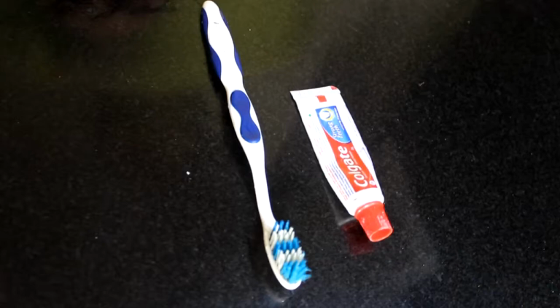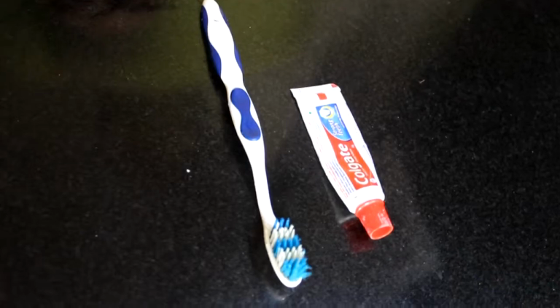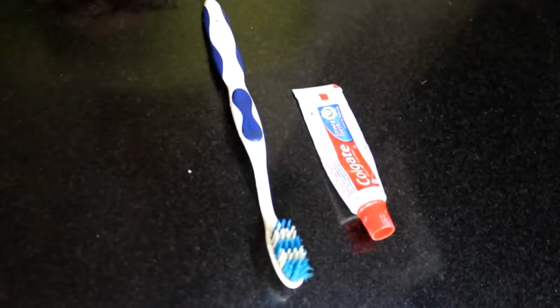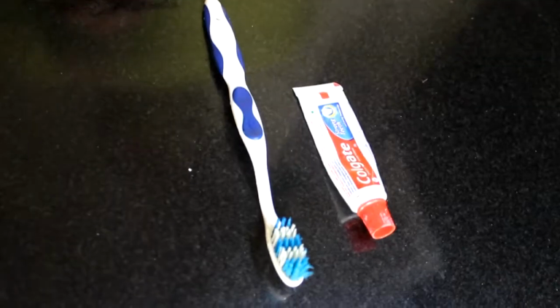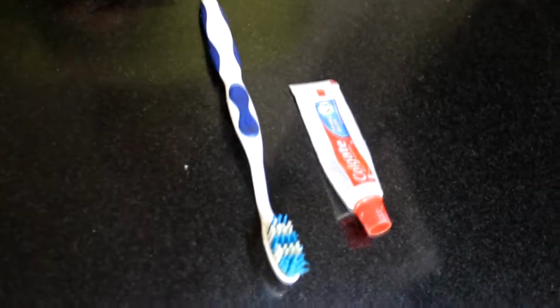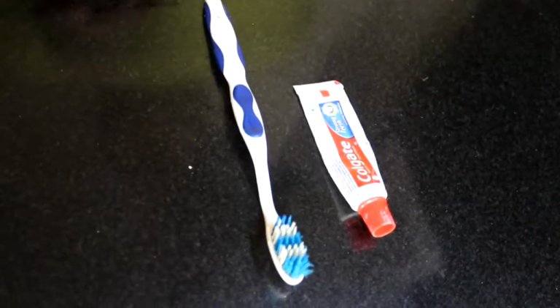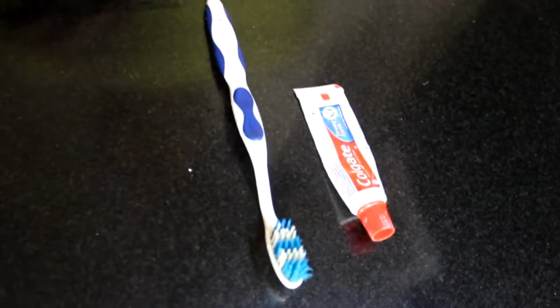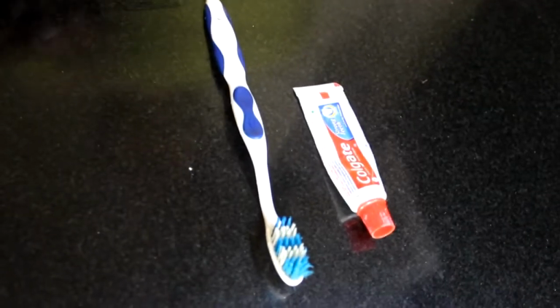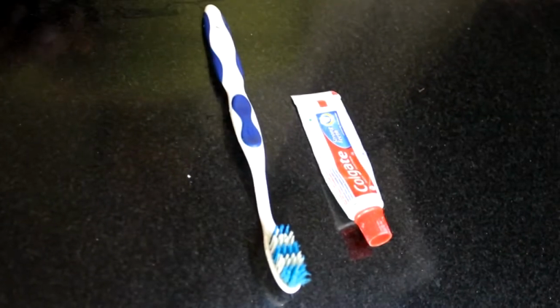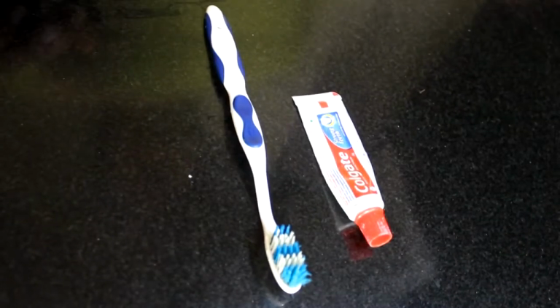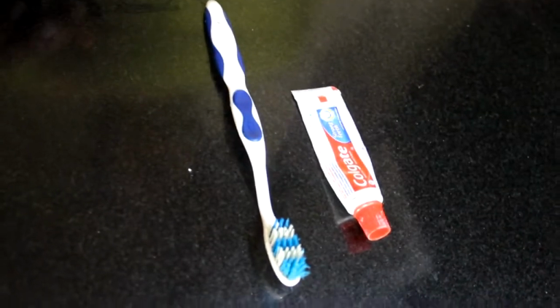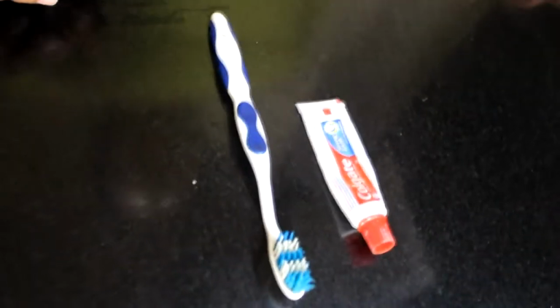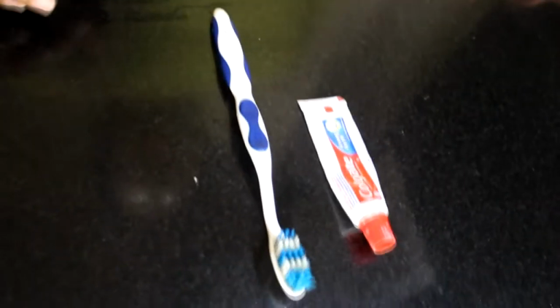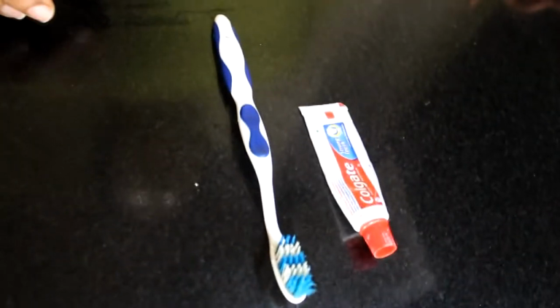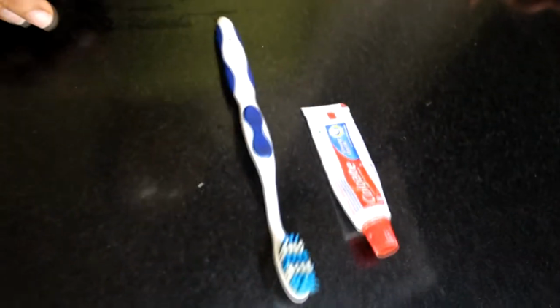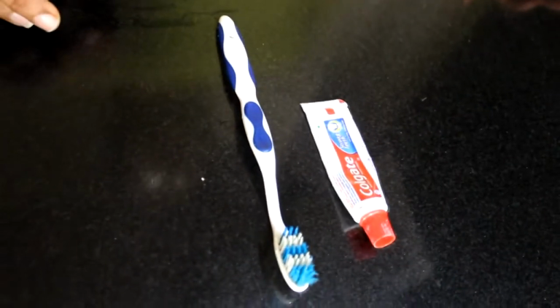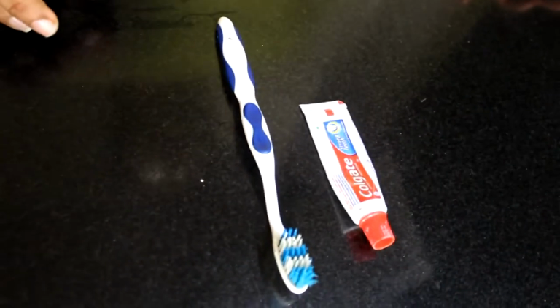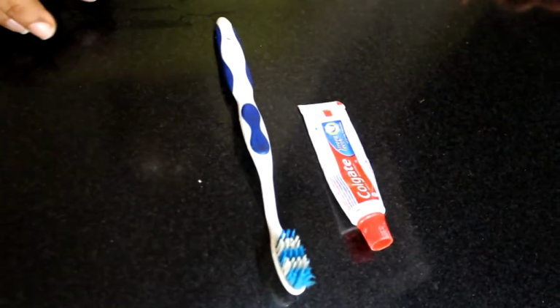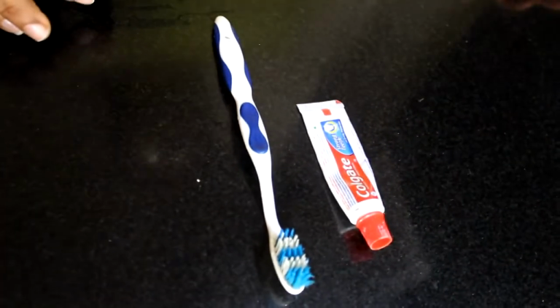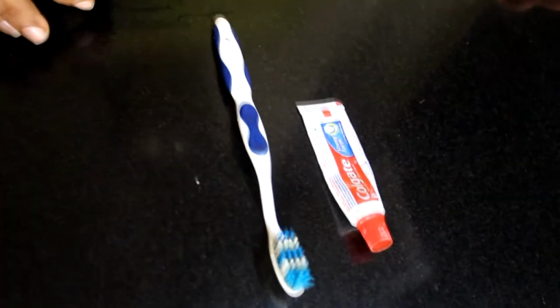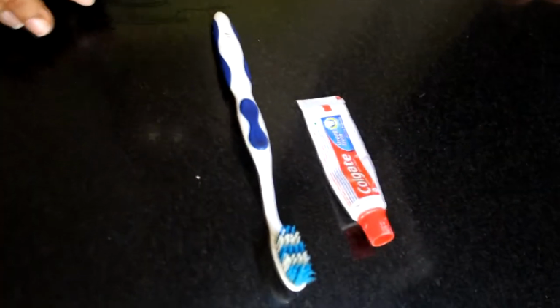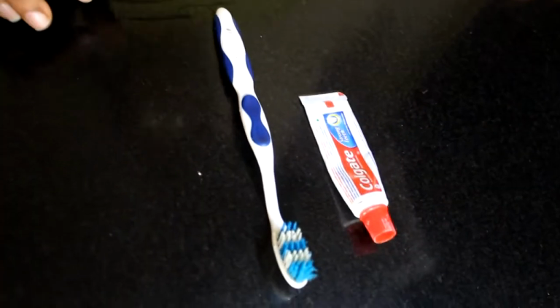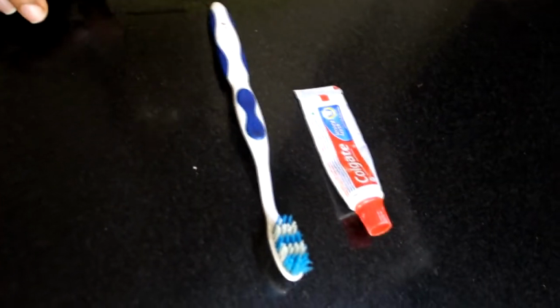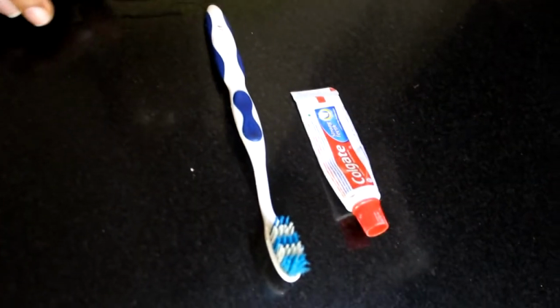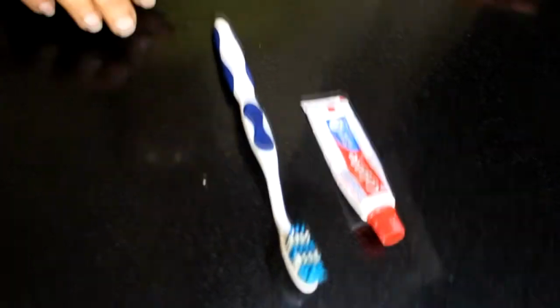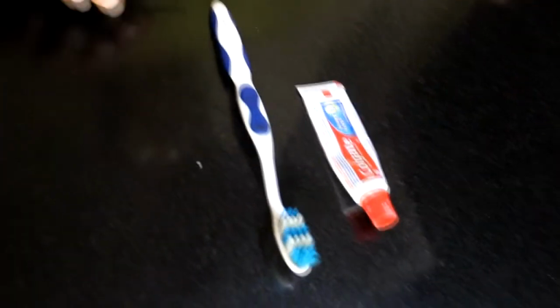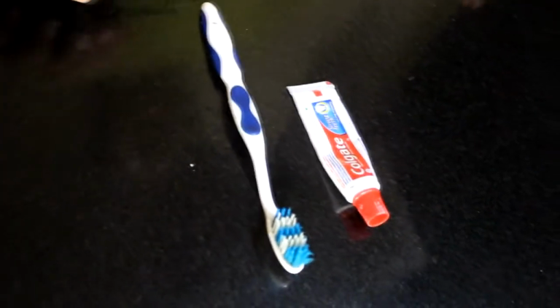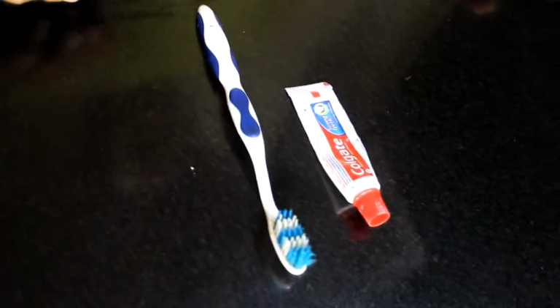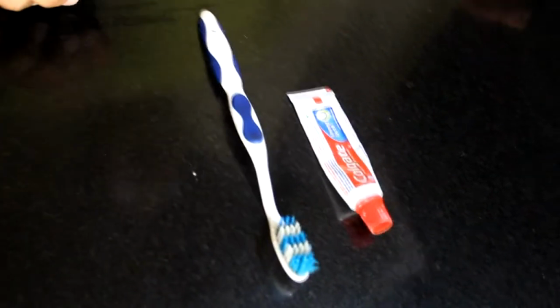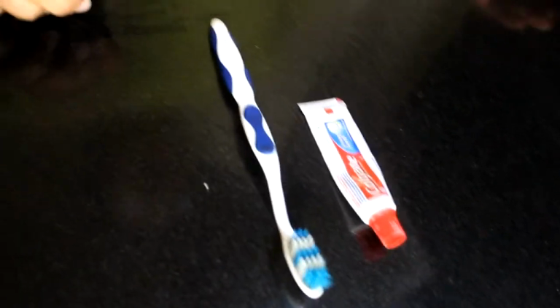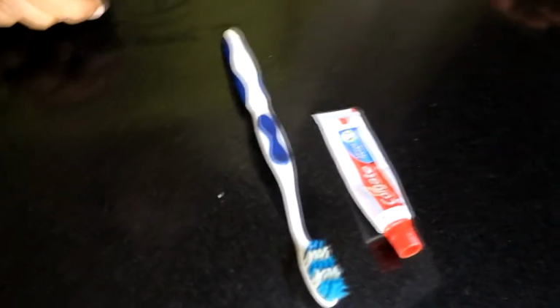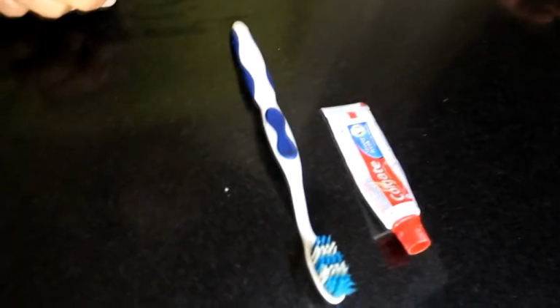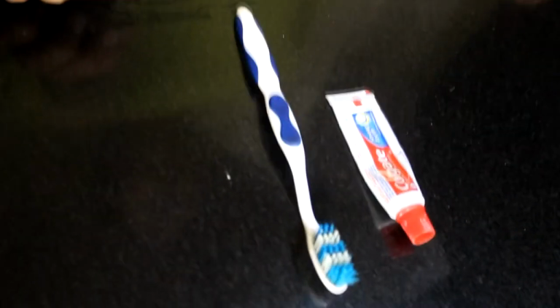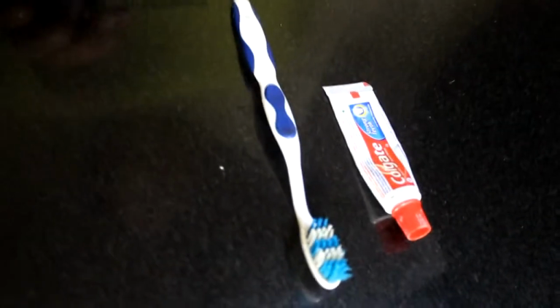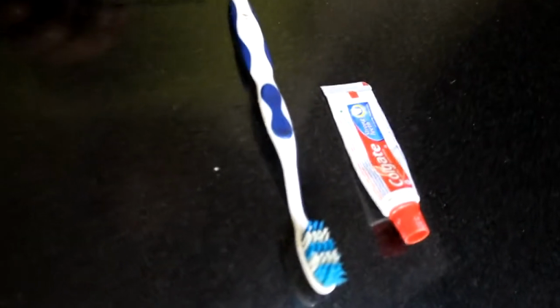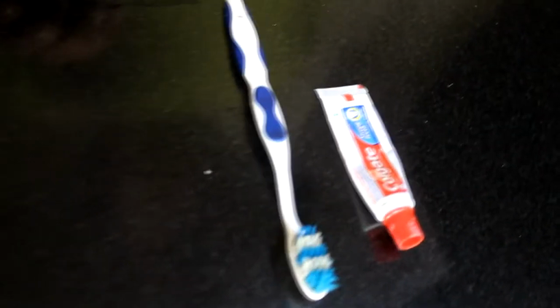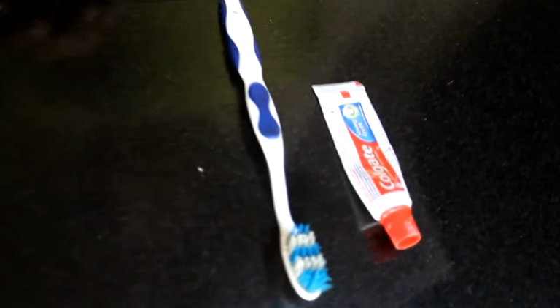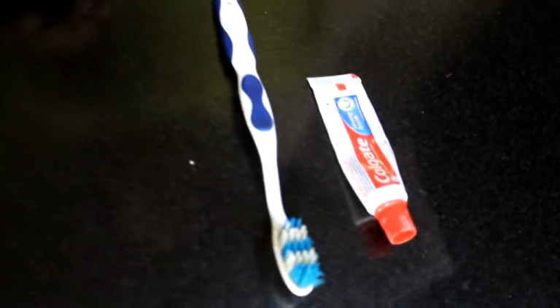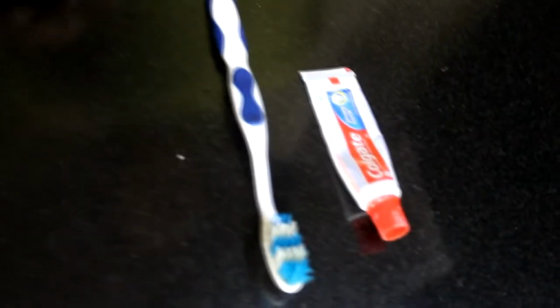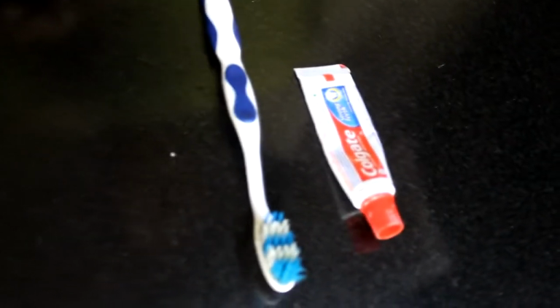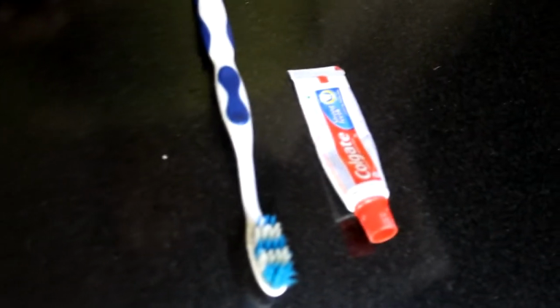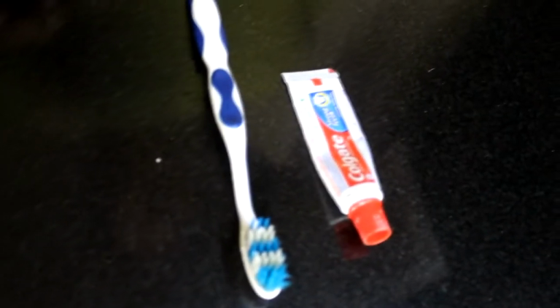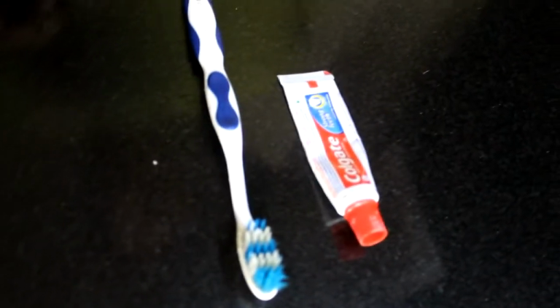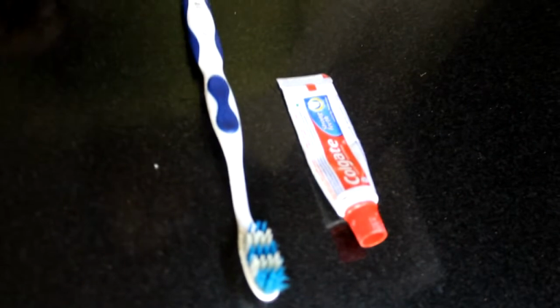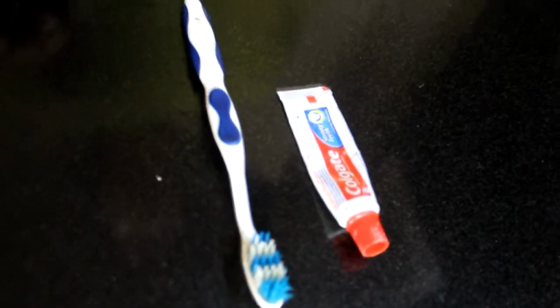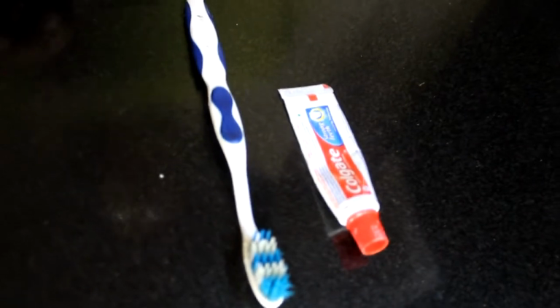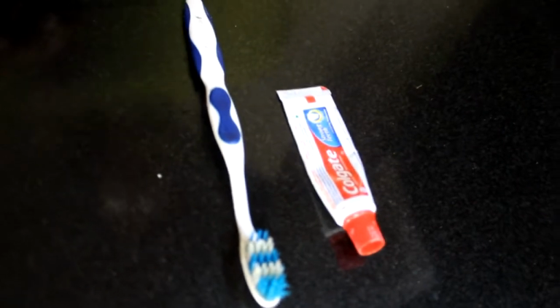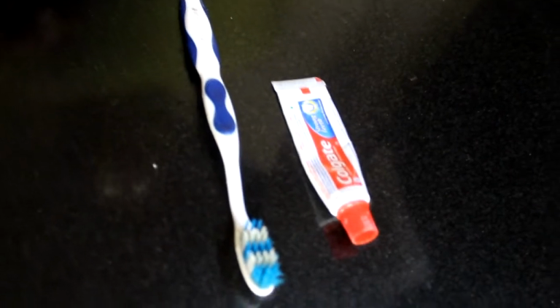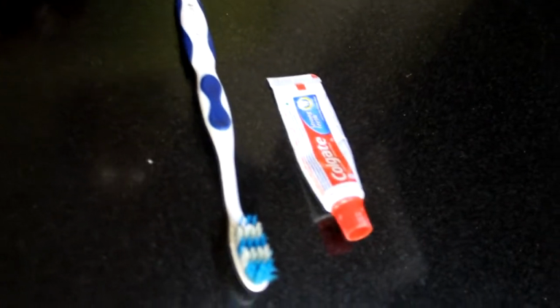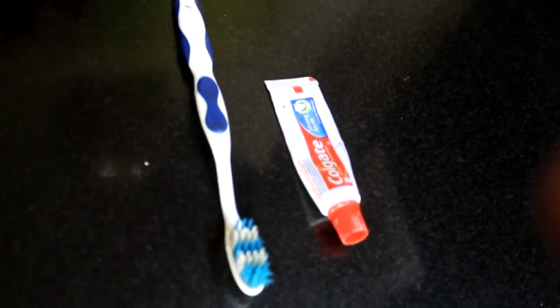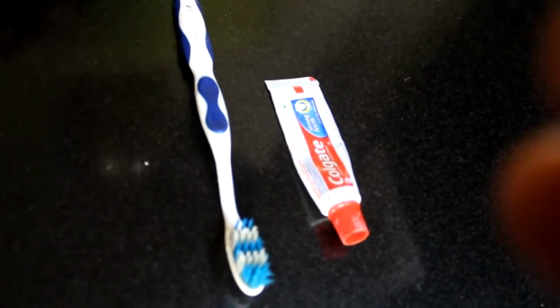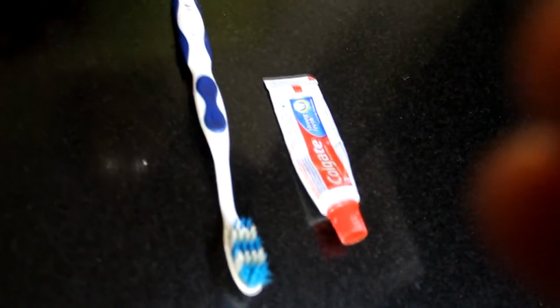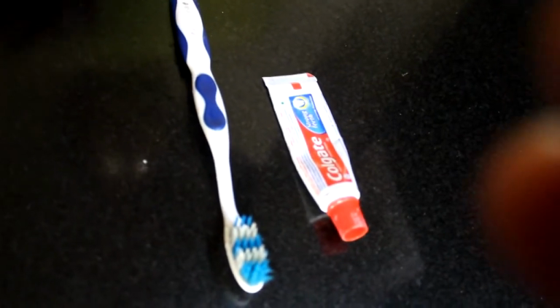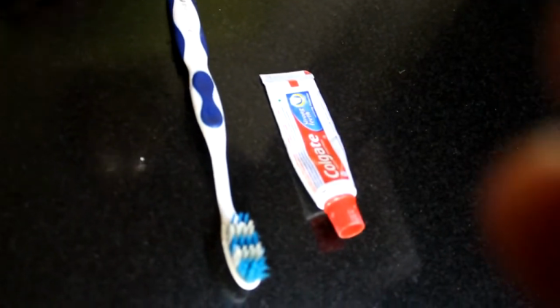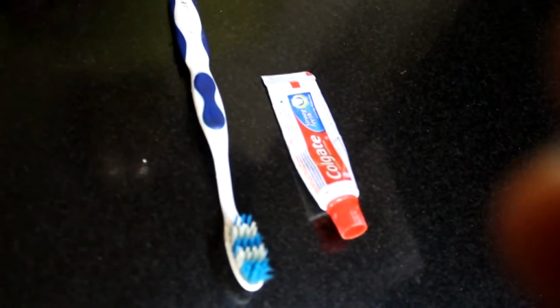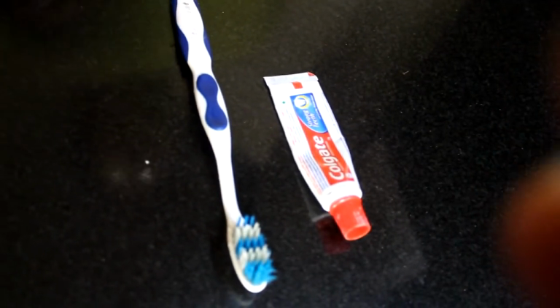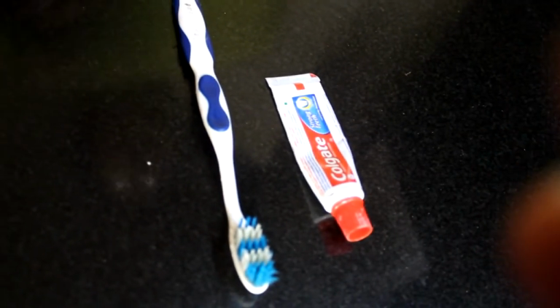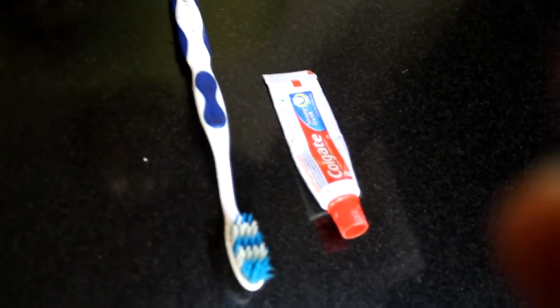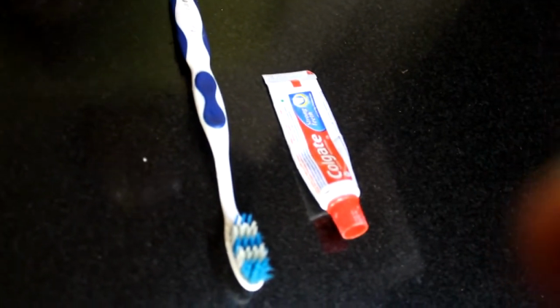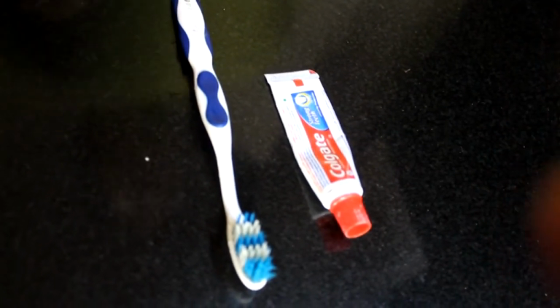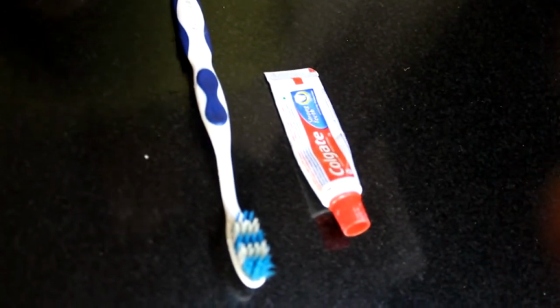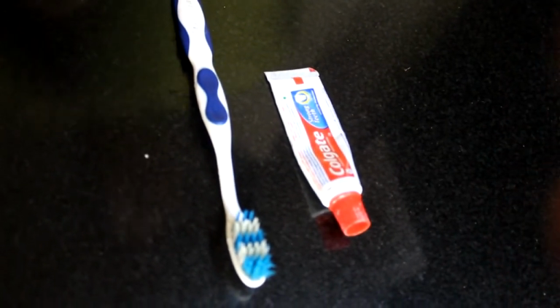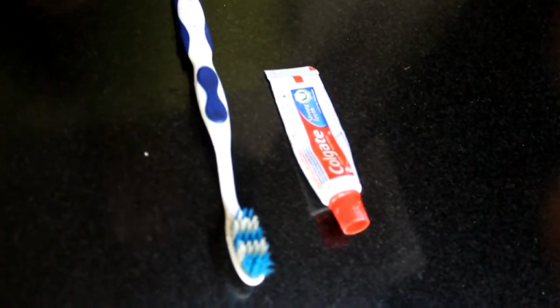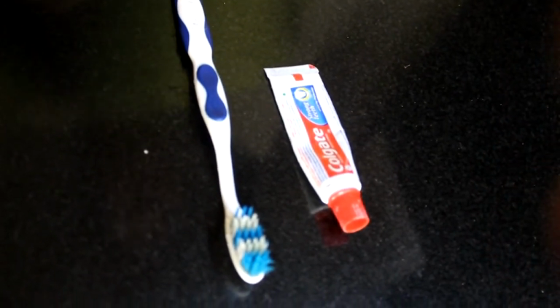Hi friends, welcome to my channel Dolly Beauty Tips. Today I am going to tell you how to remove blackheads.